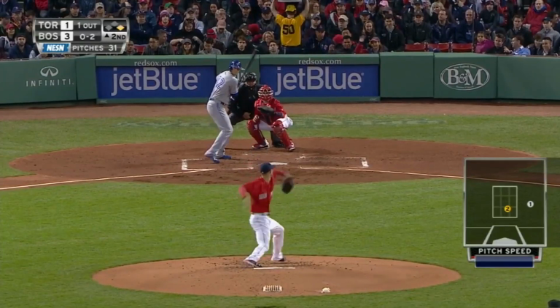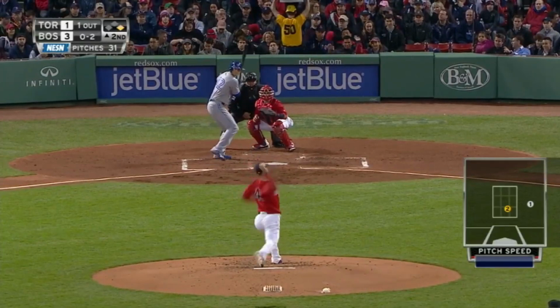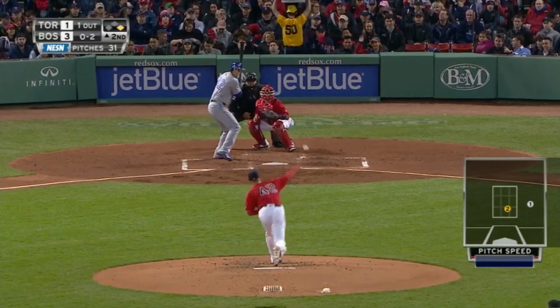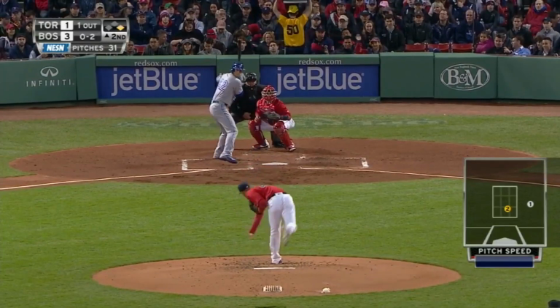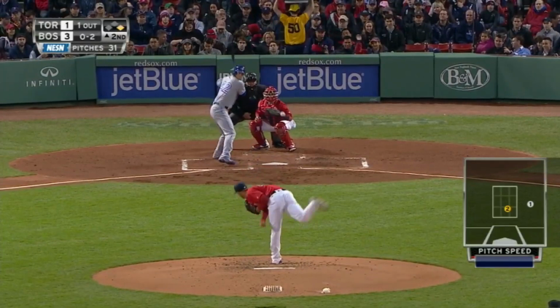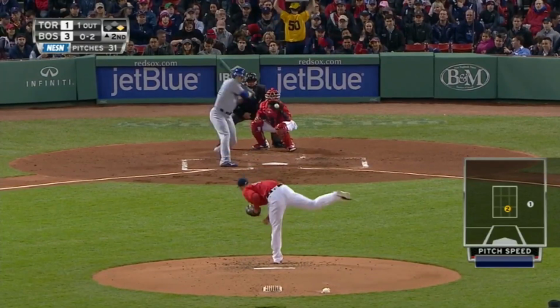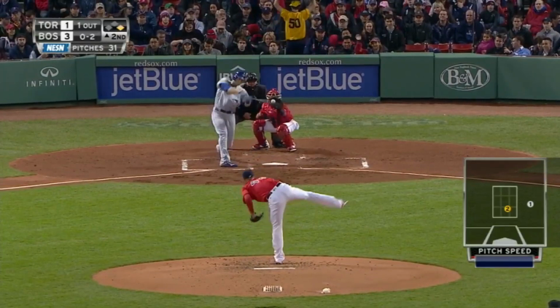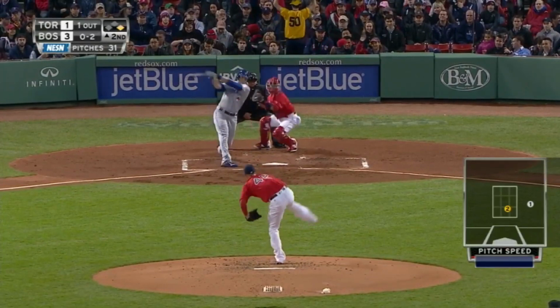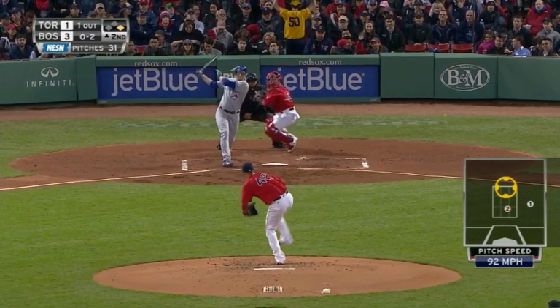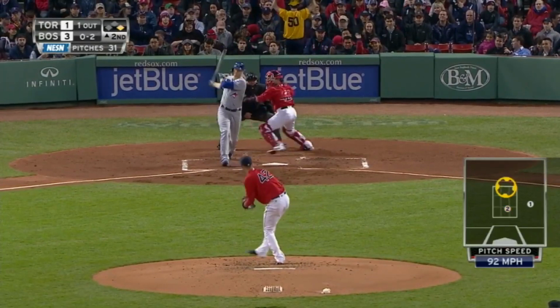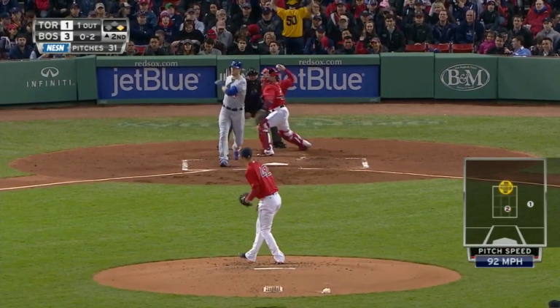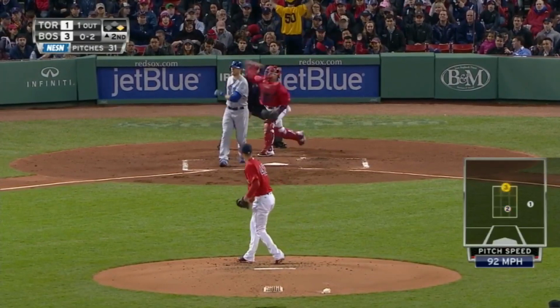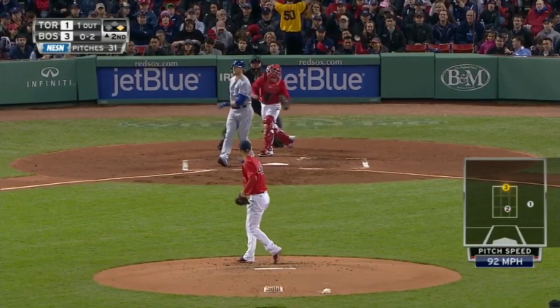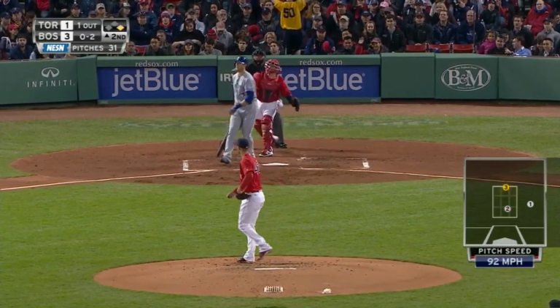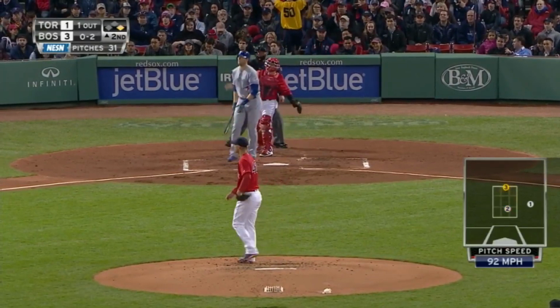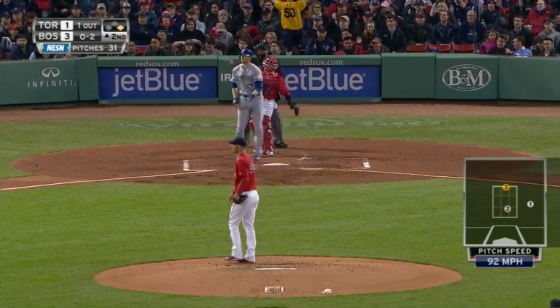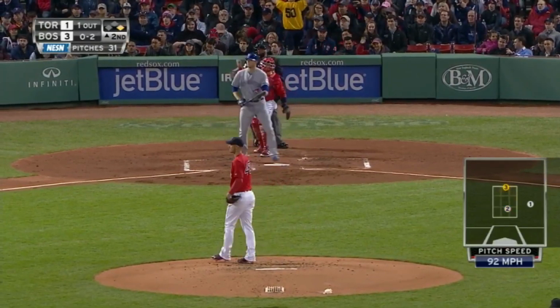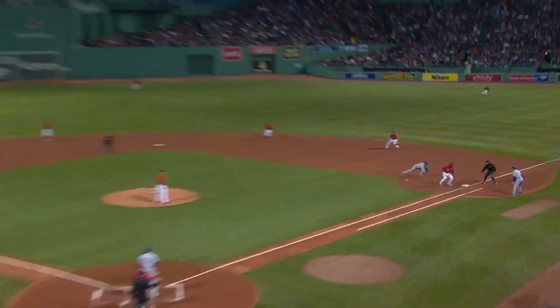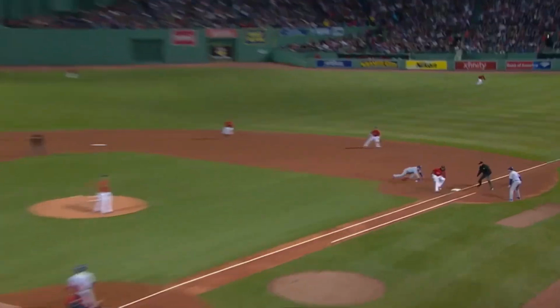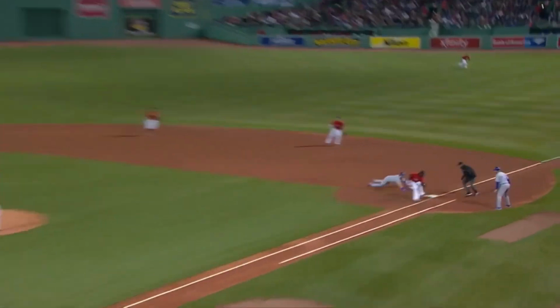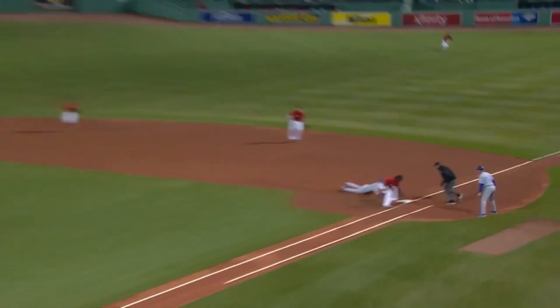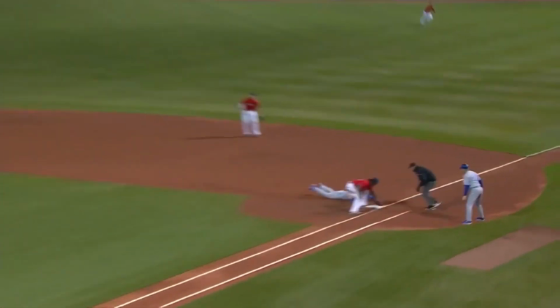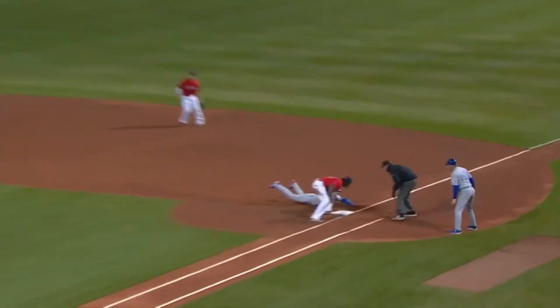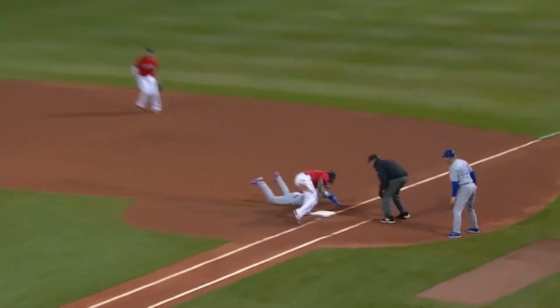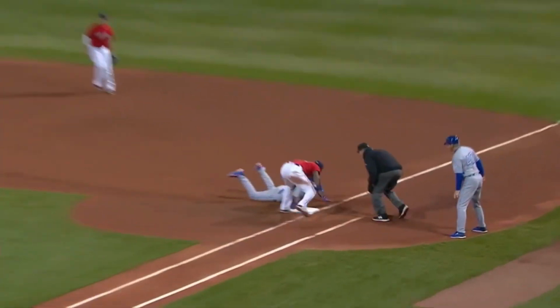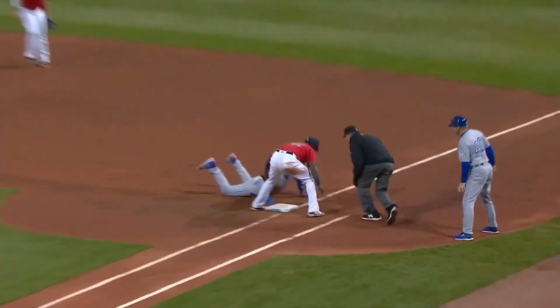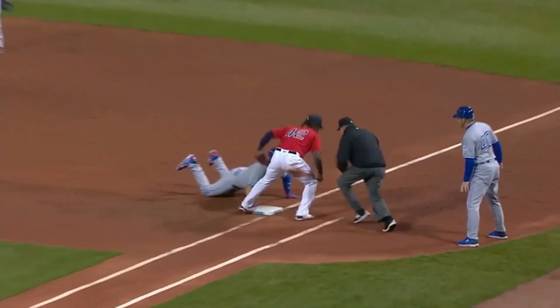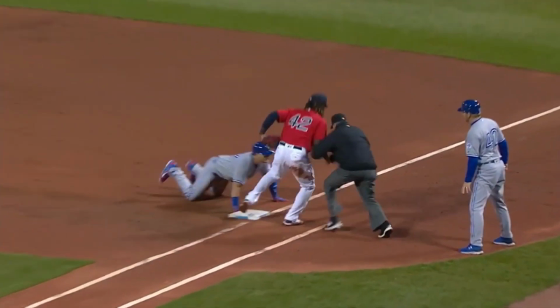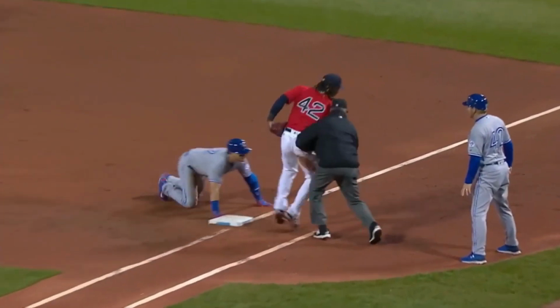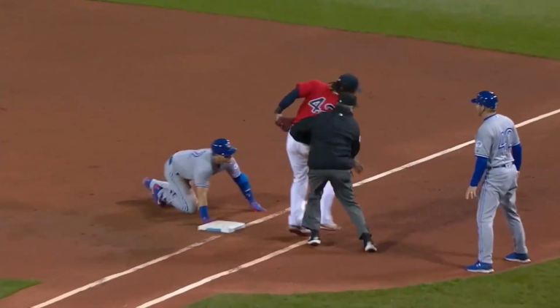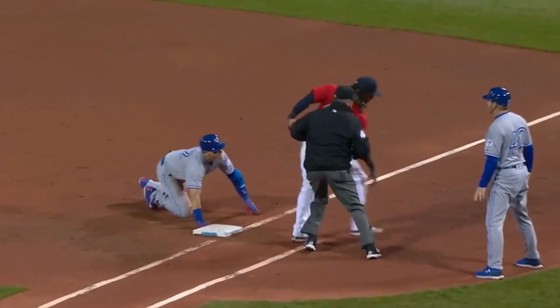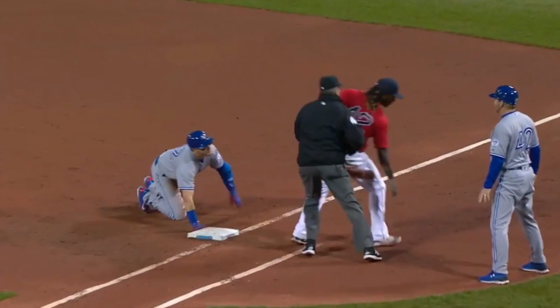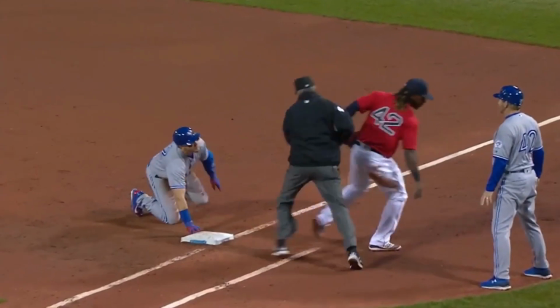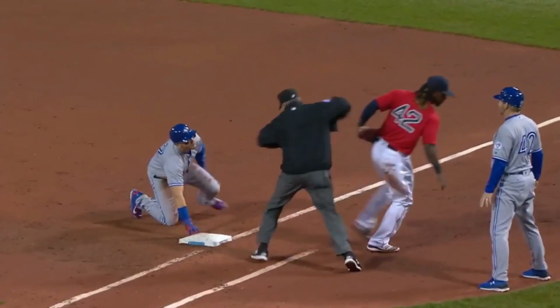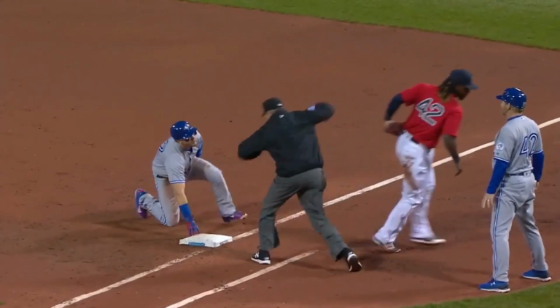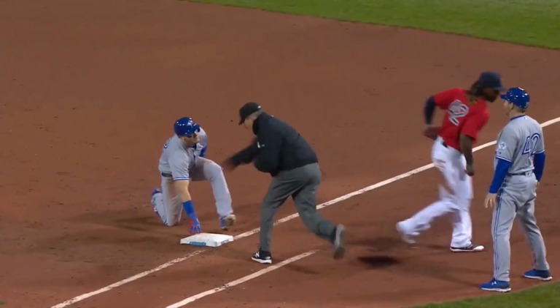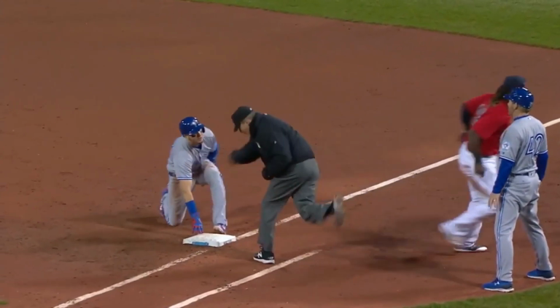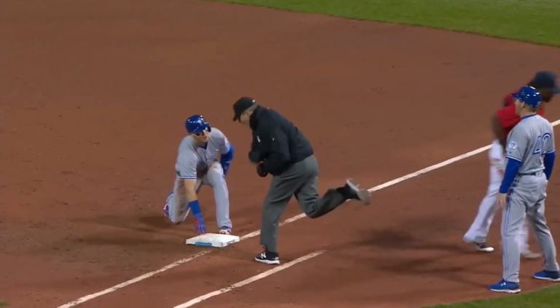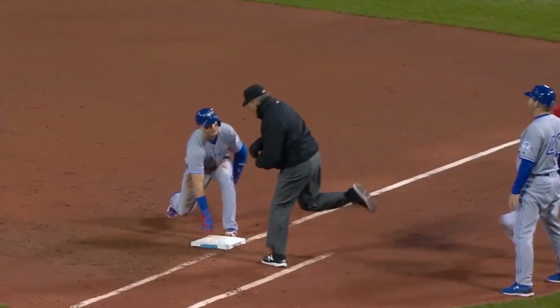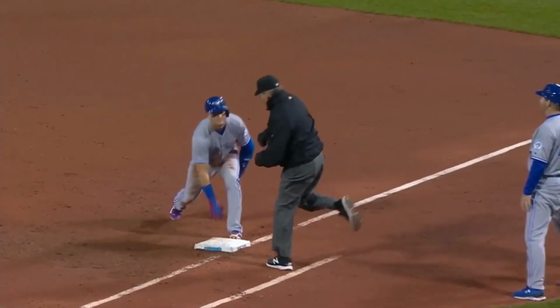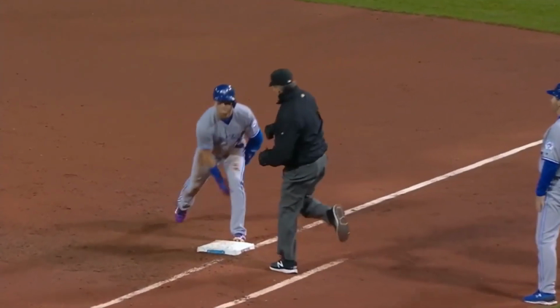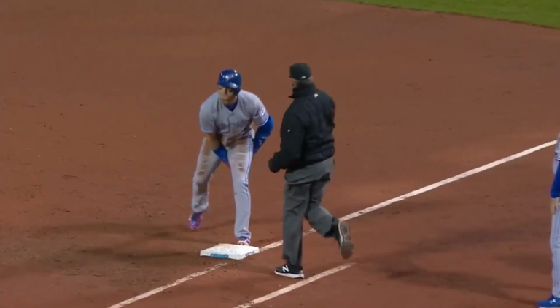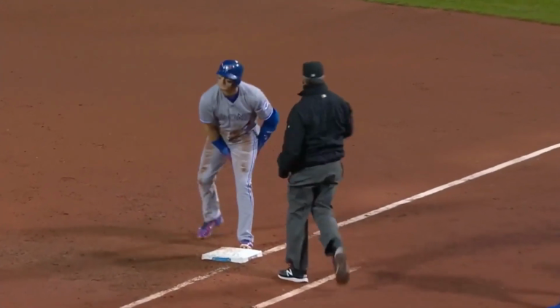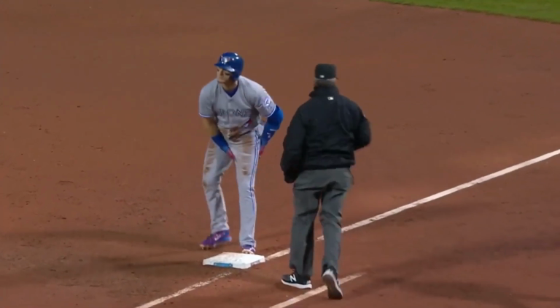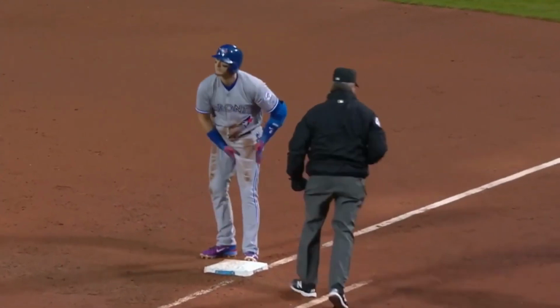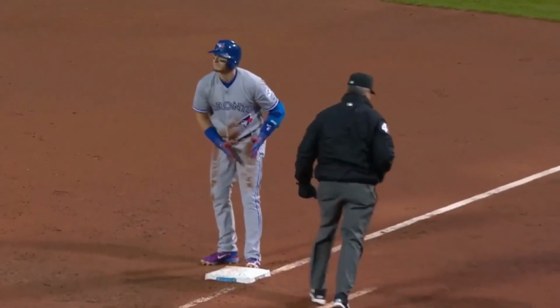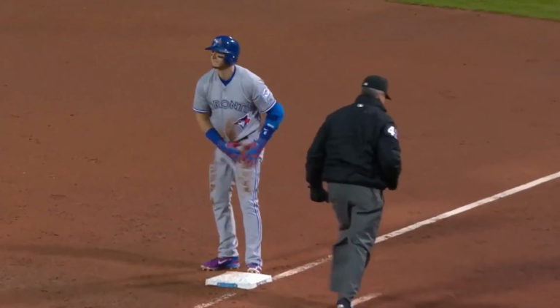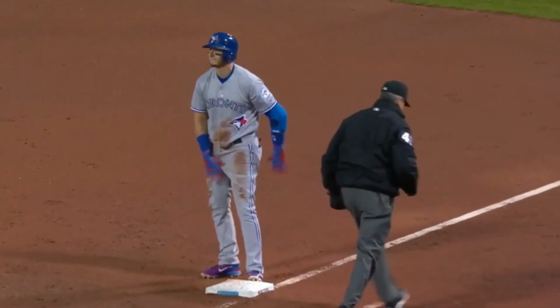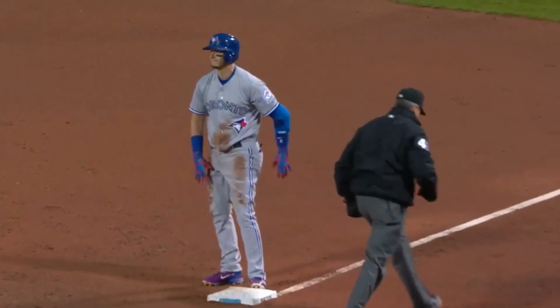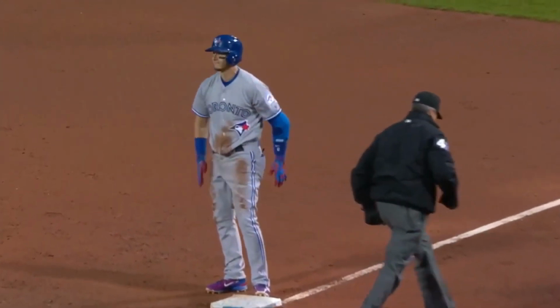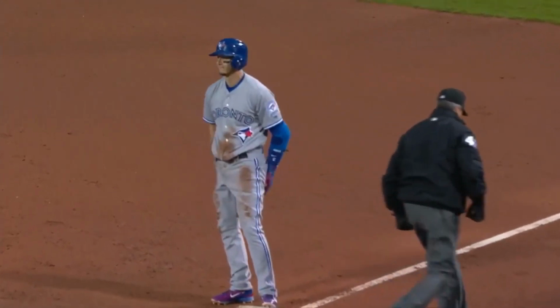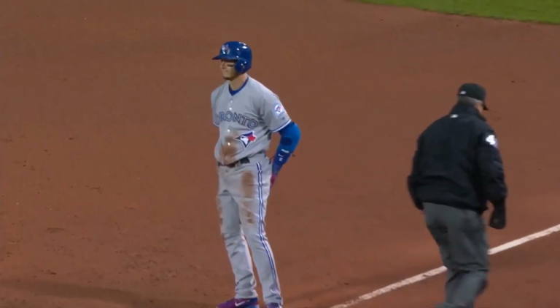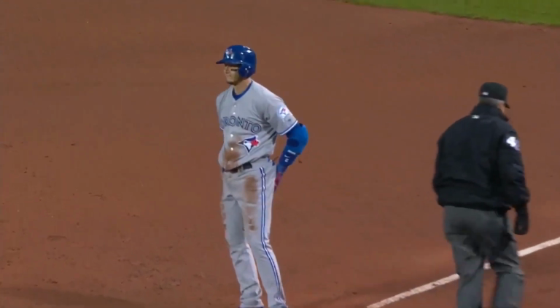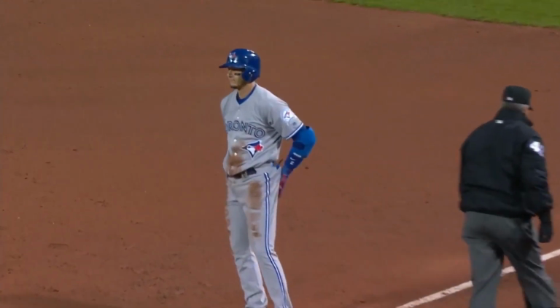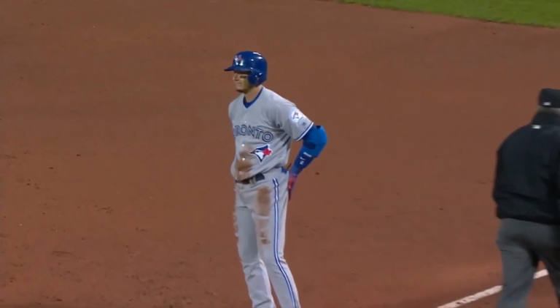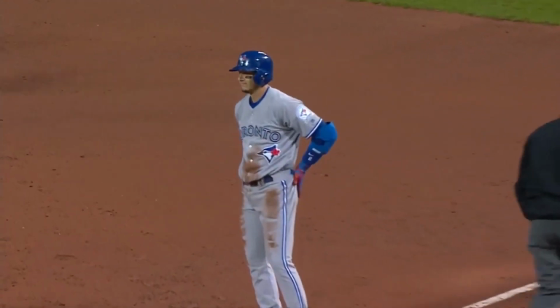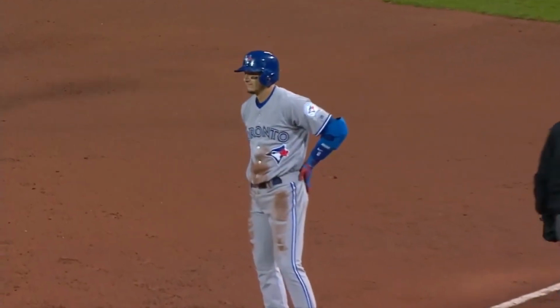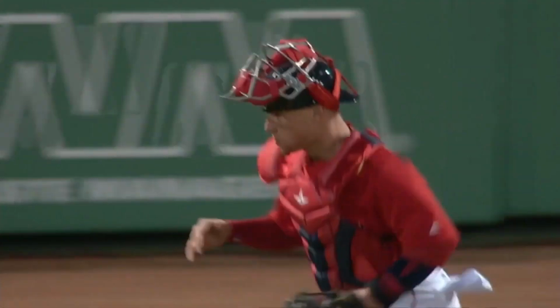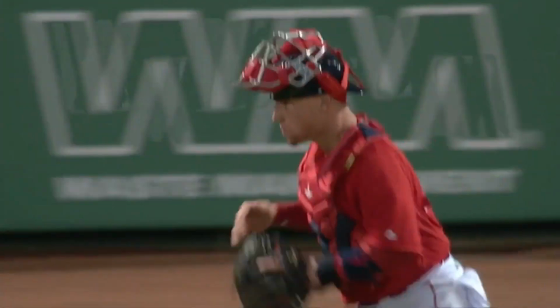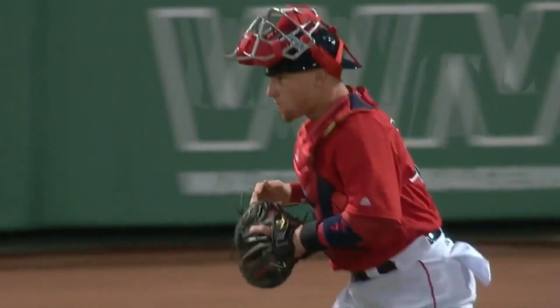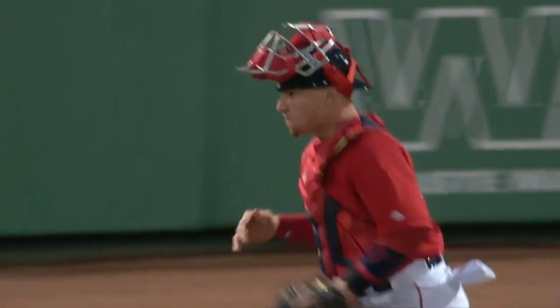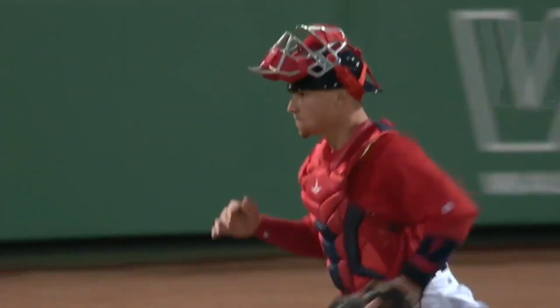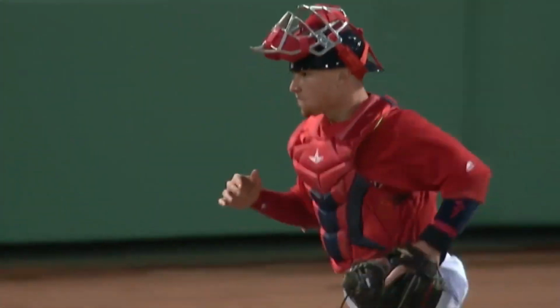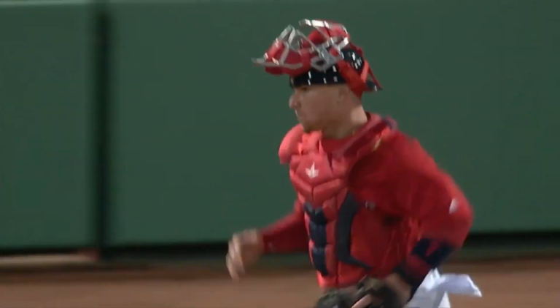0-2, swung on and missed. Throw down to first — there's that back pick. And he's out, got him. That's a double play.